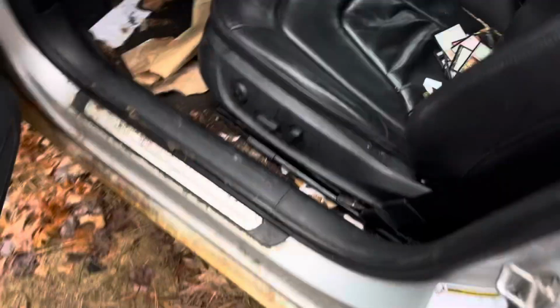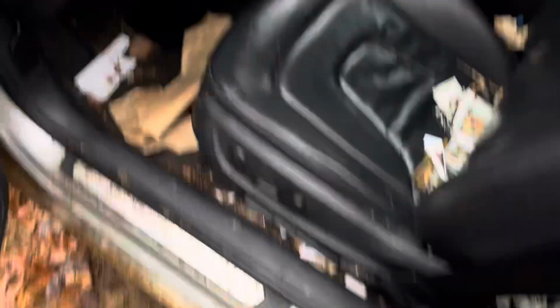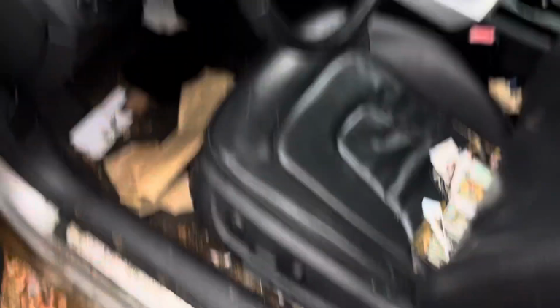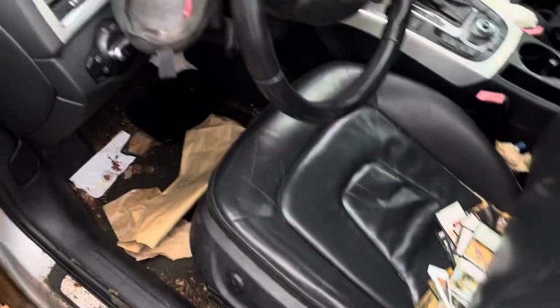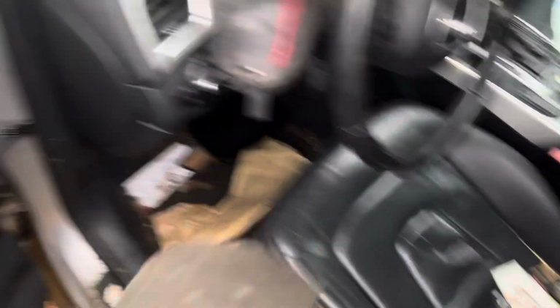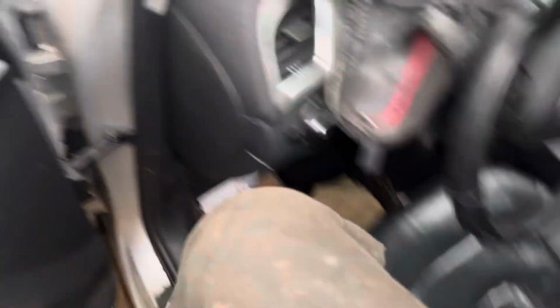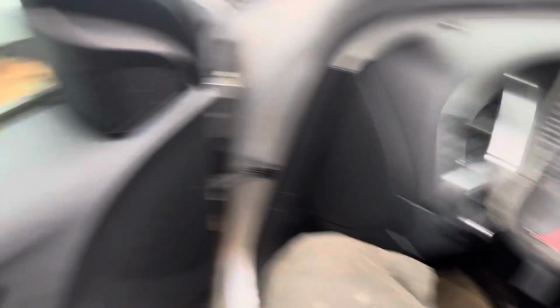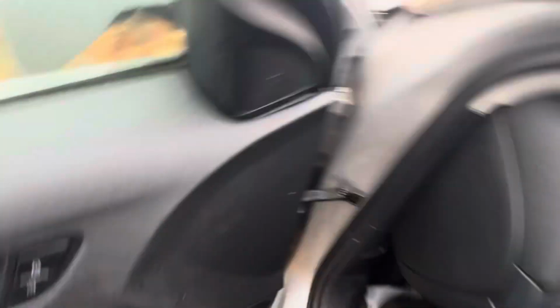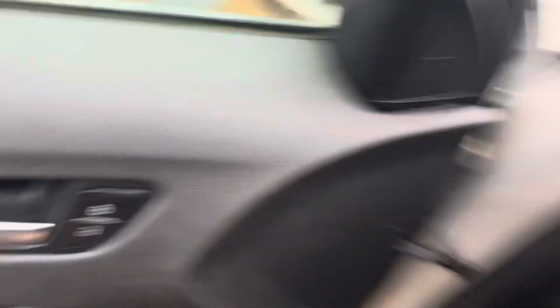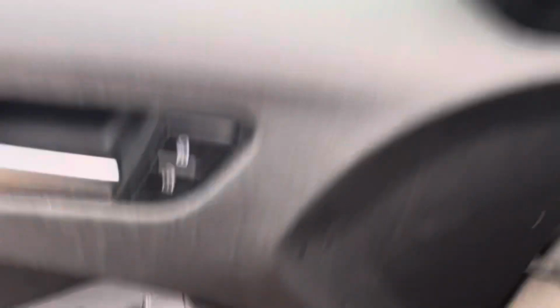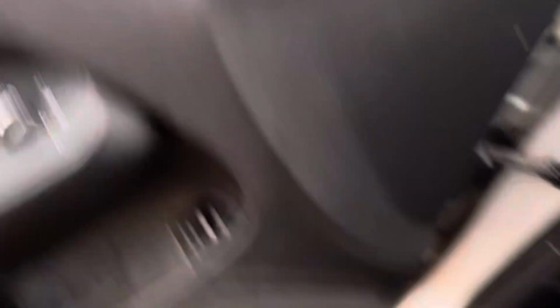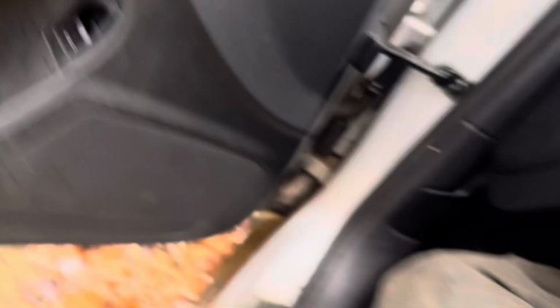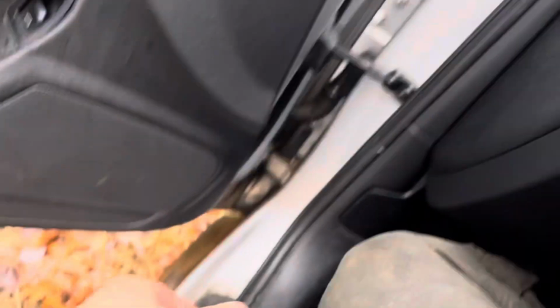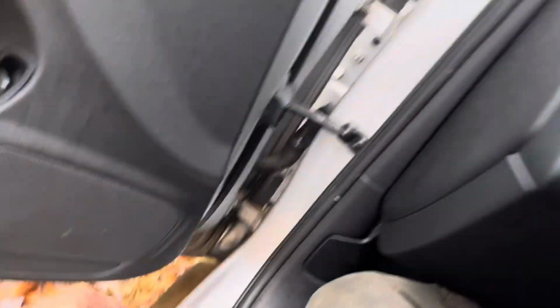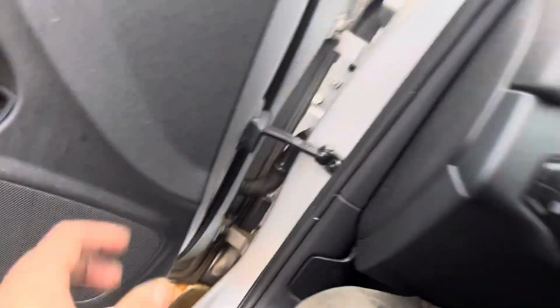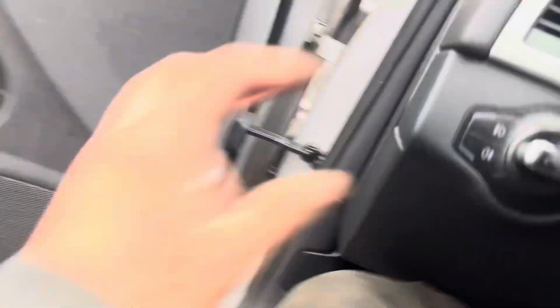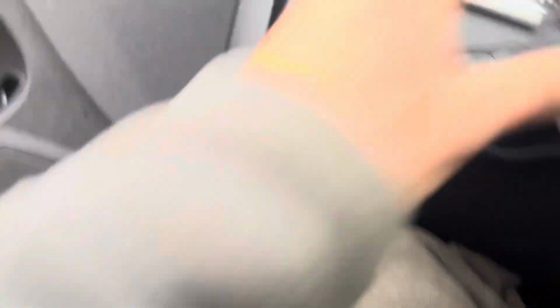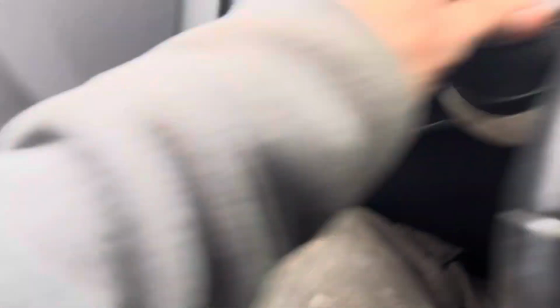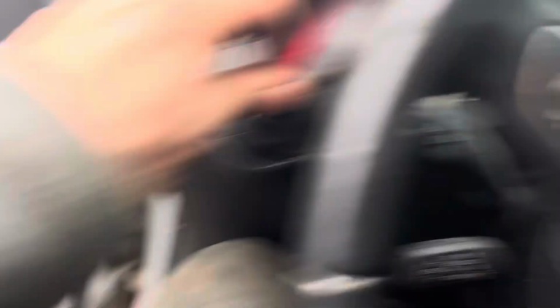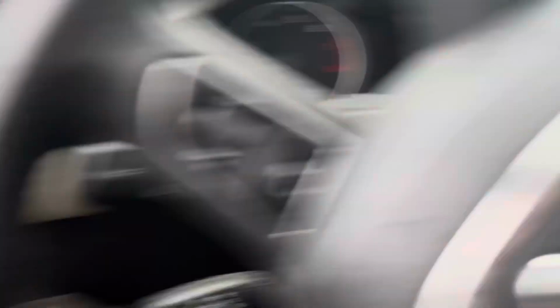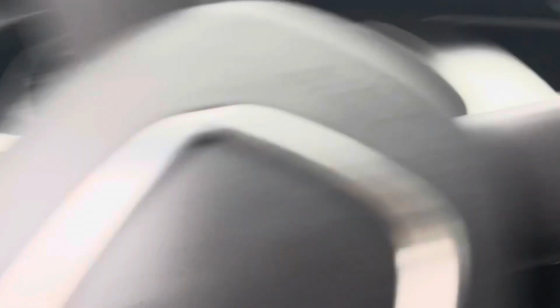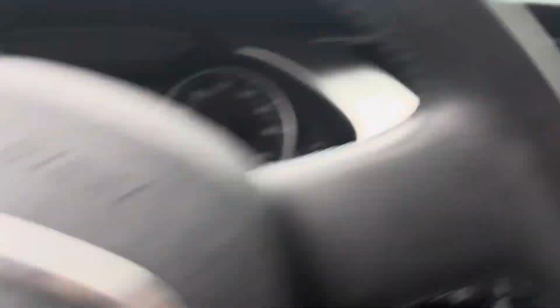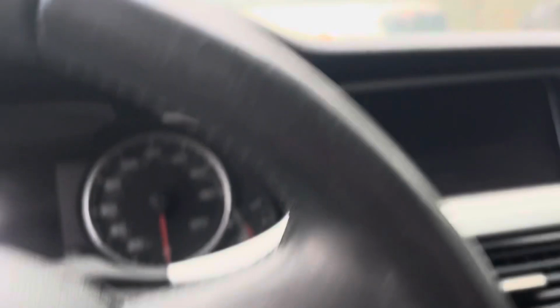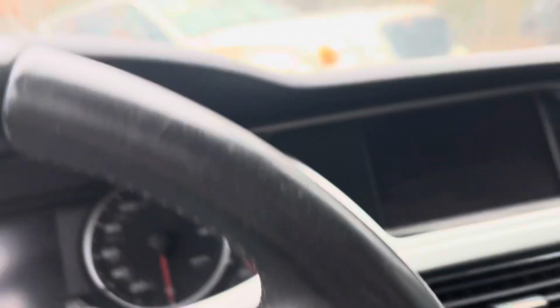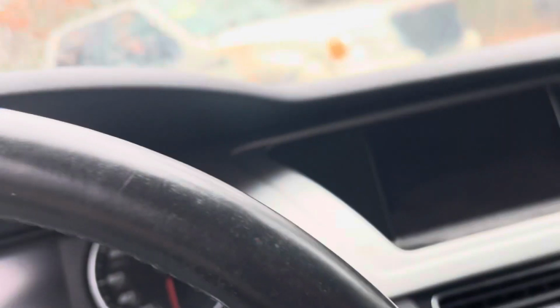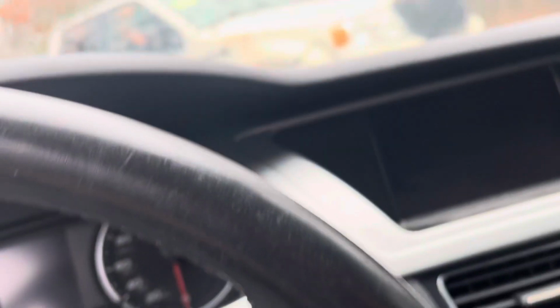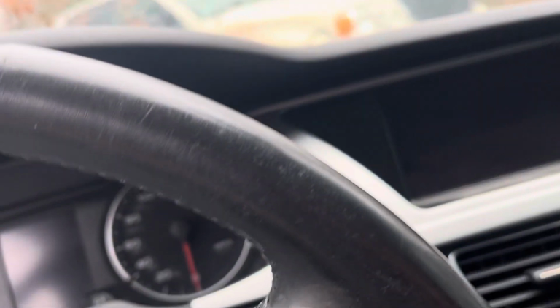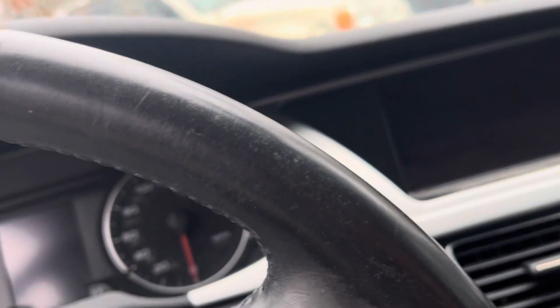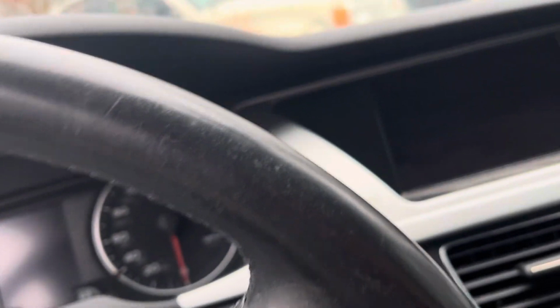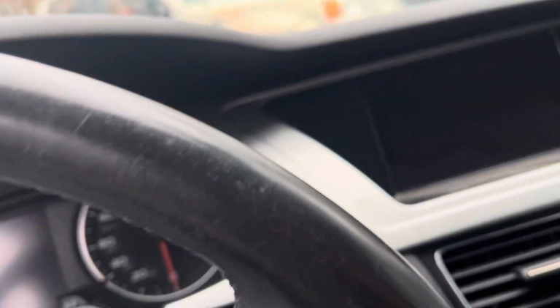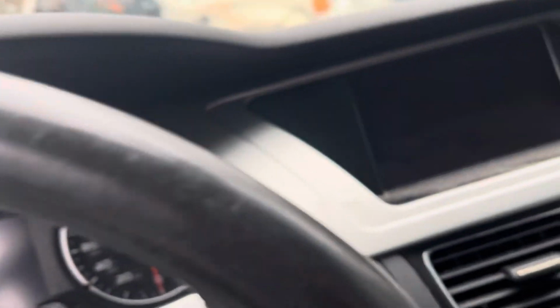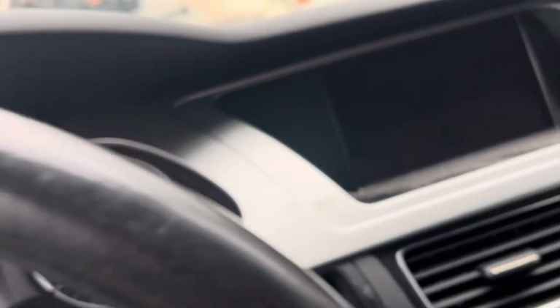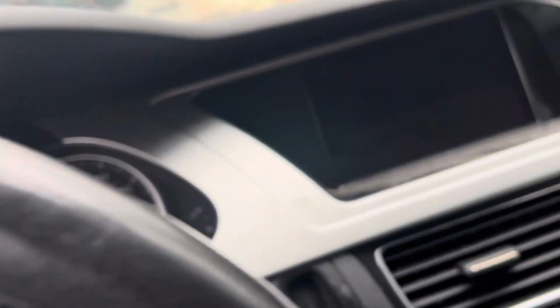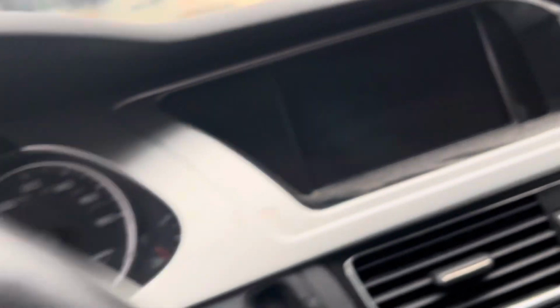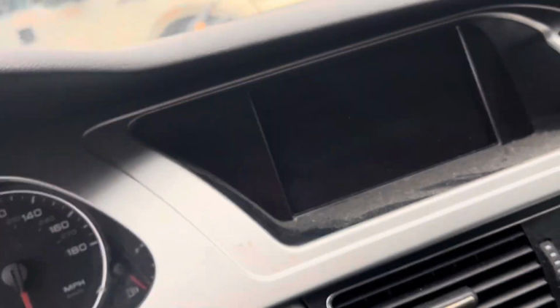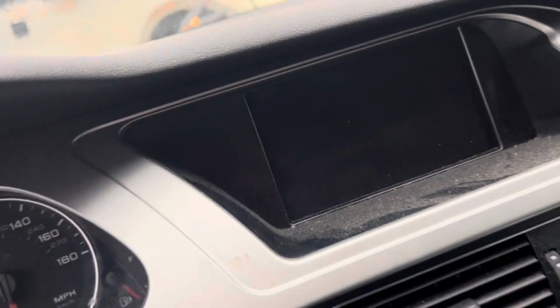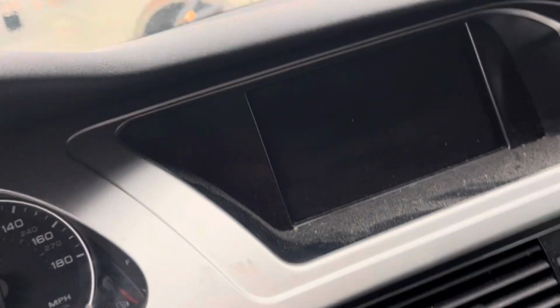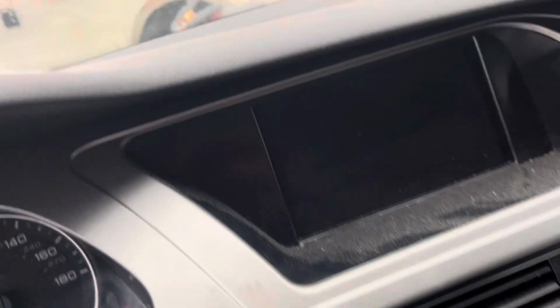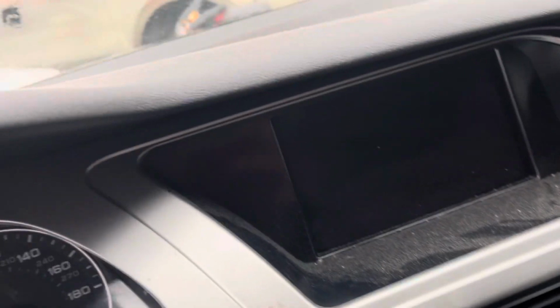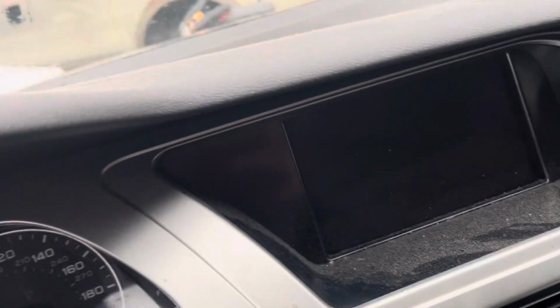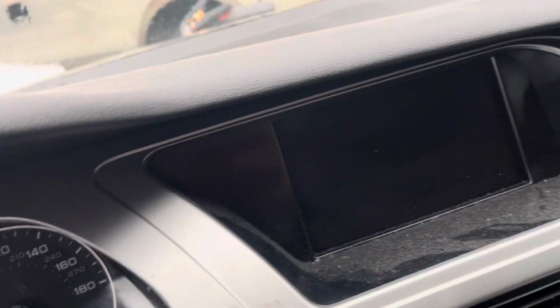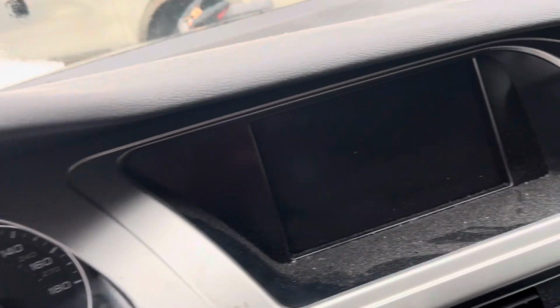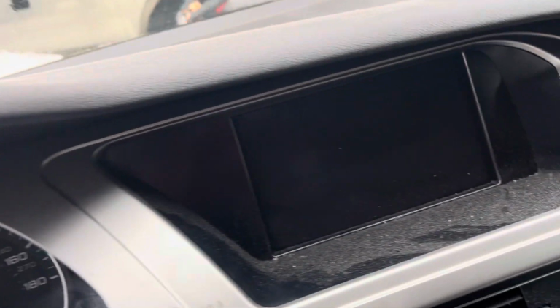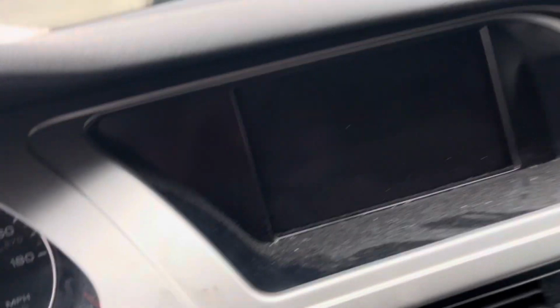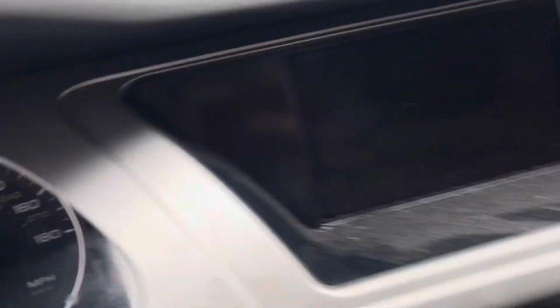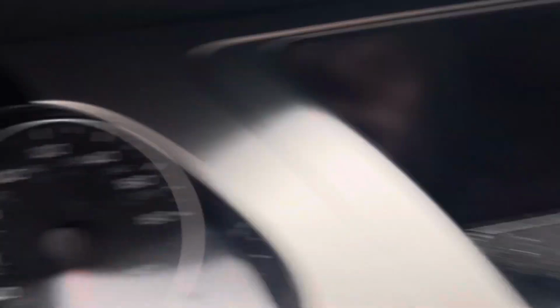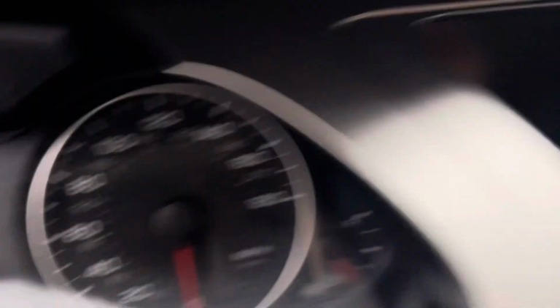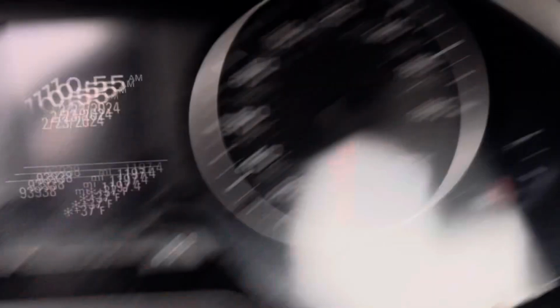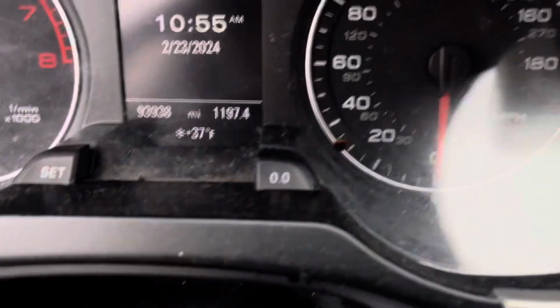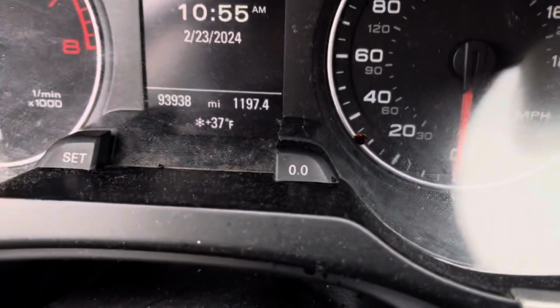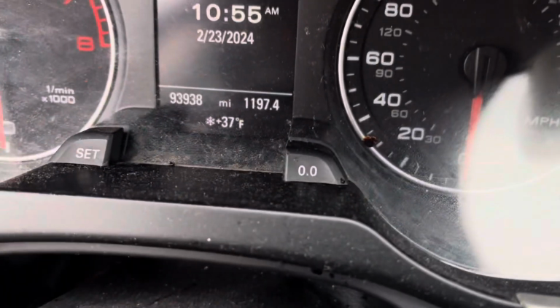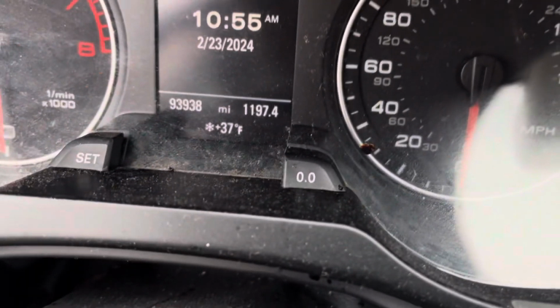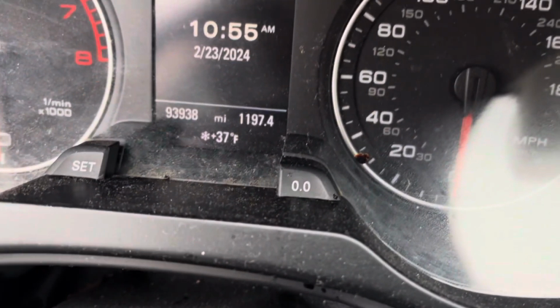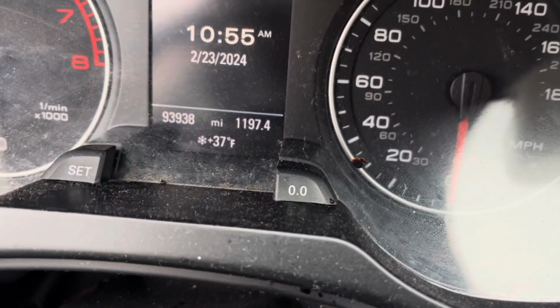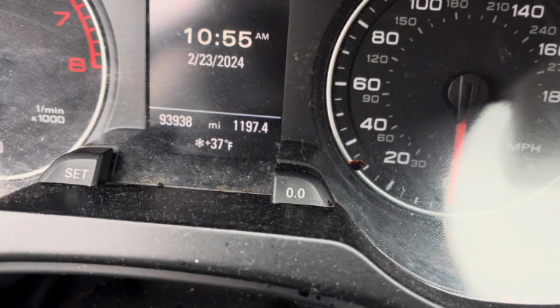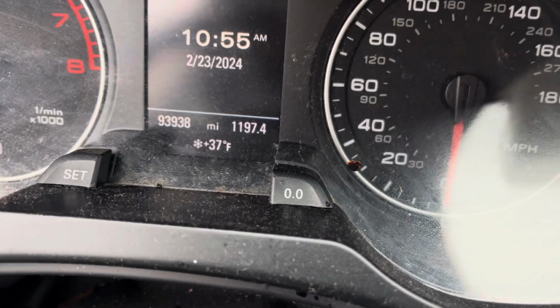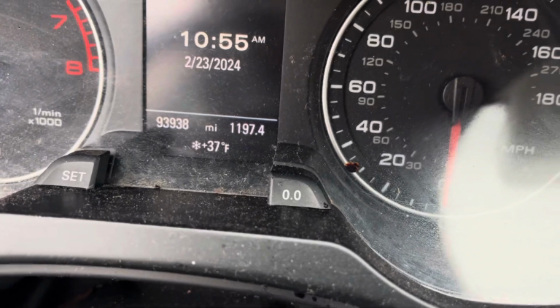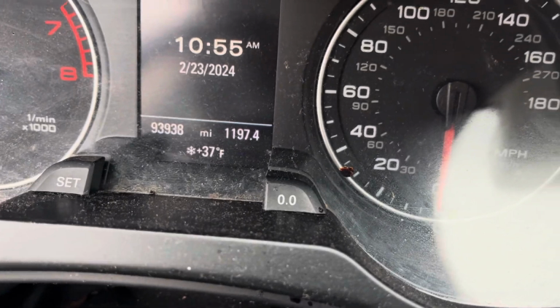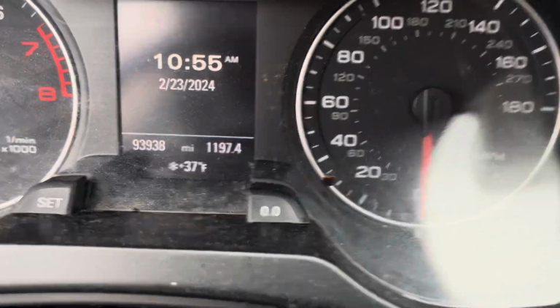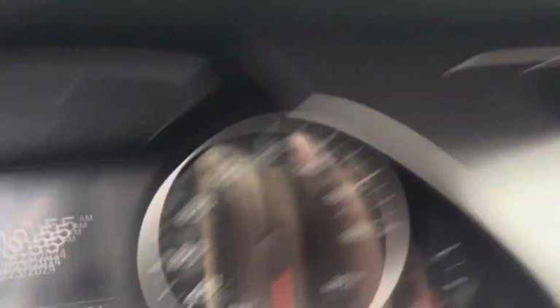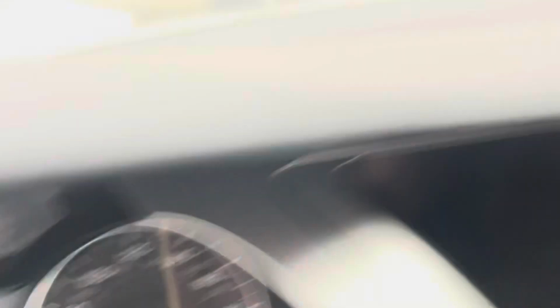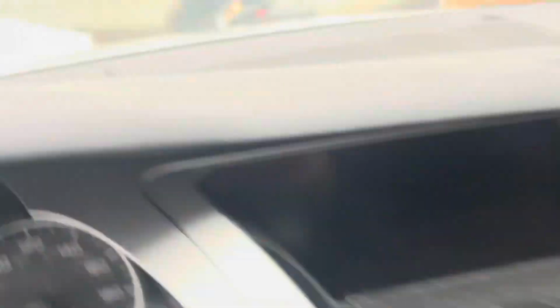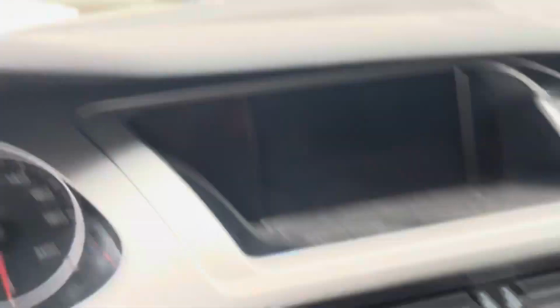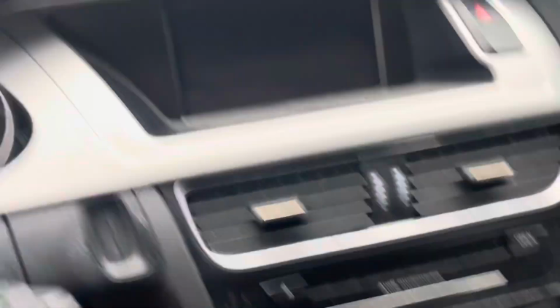10 cars in start, no key. Mileage shows 93,000.